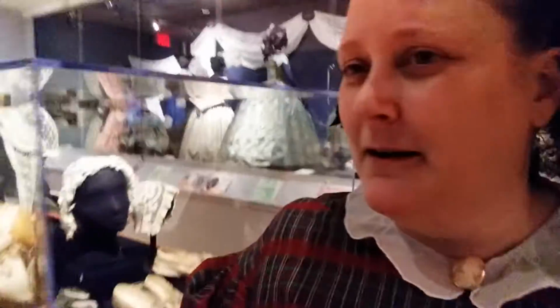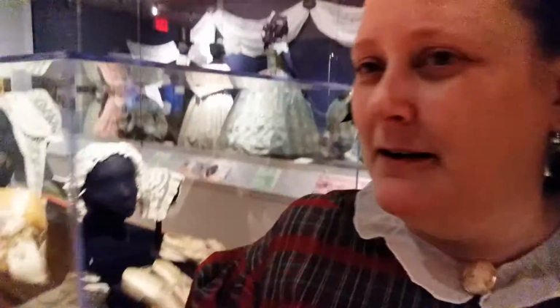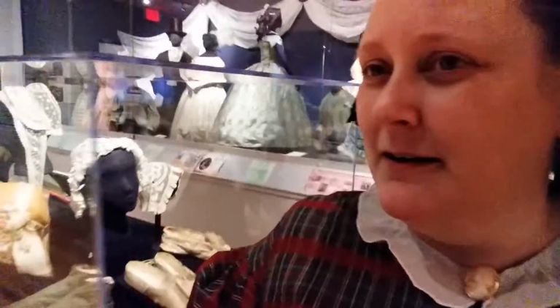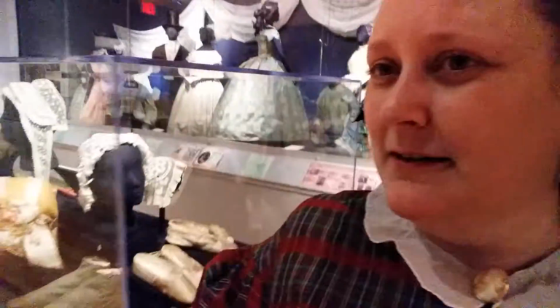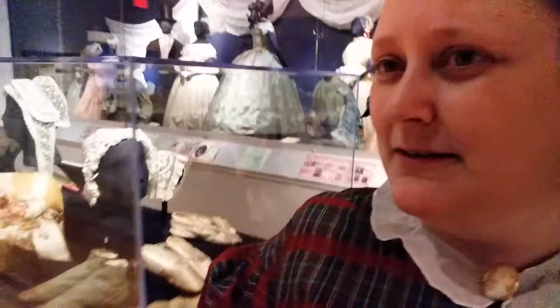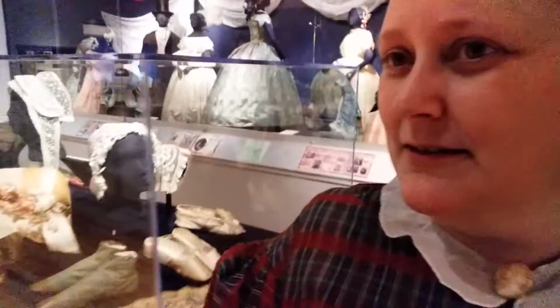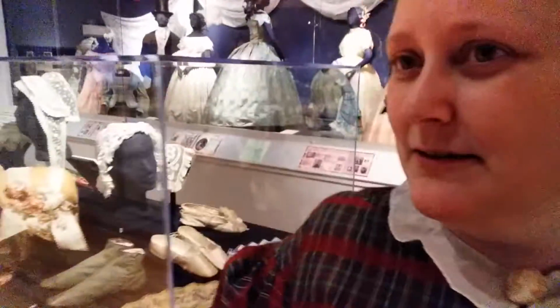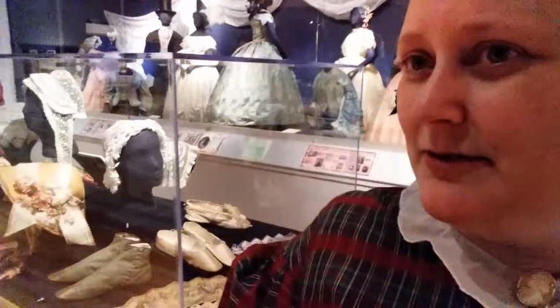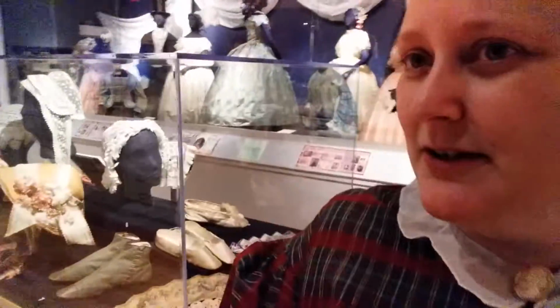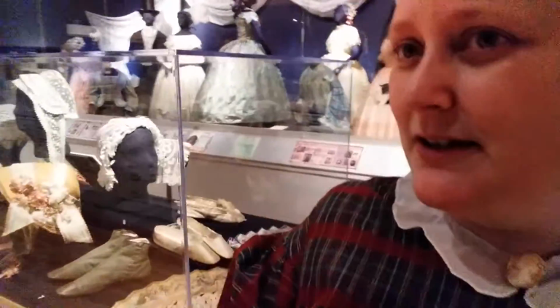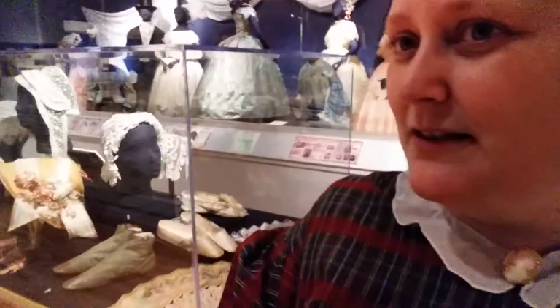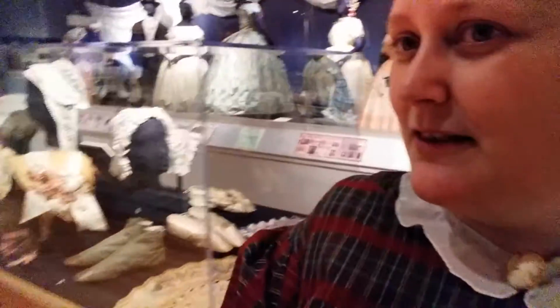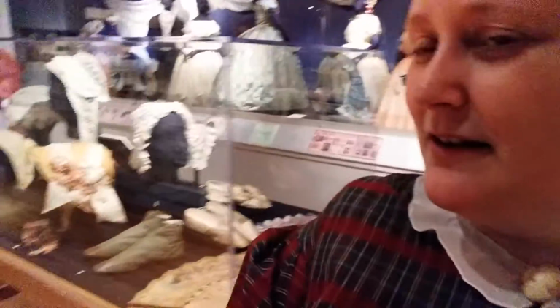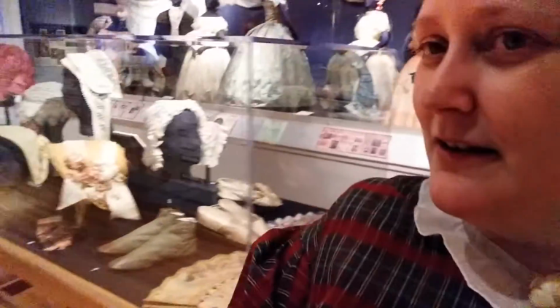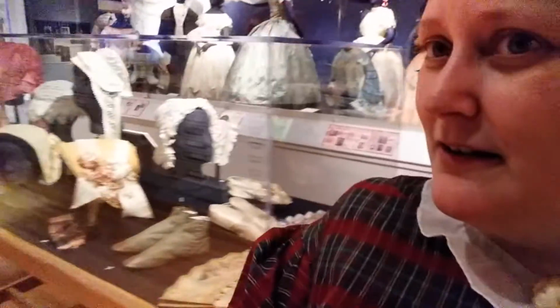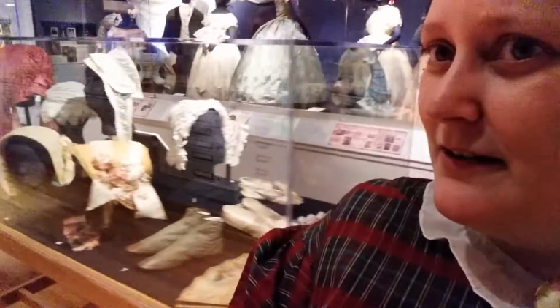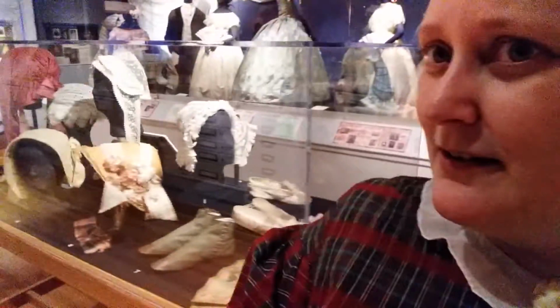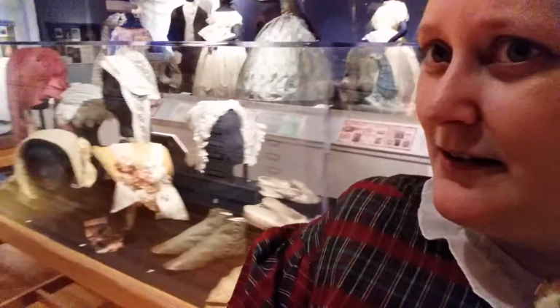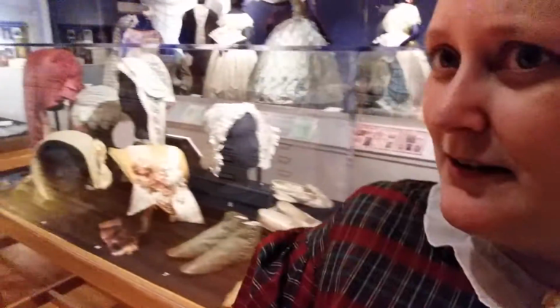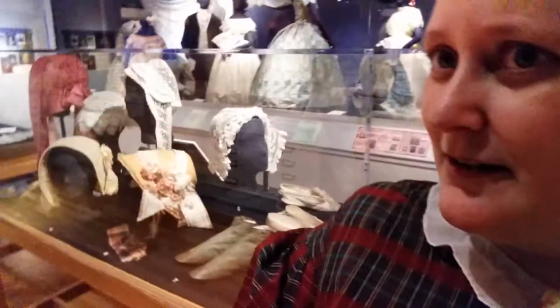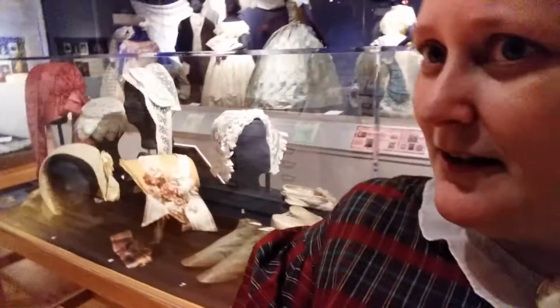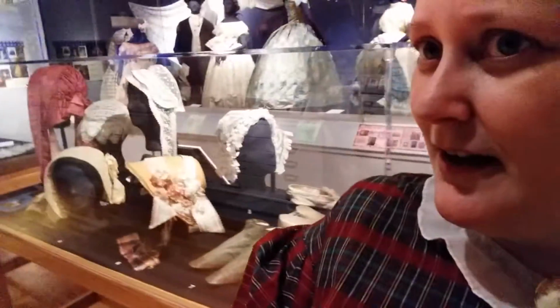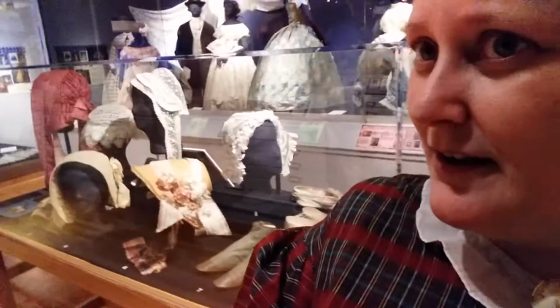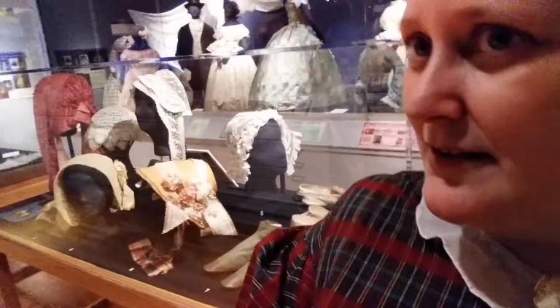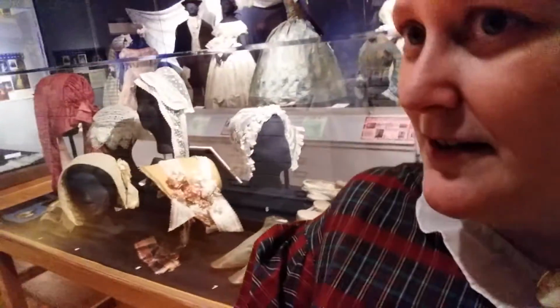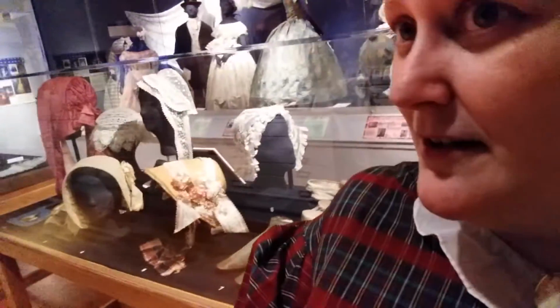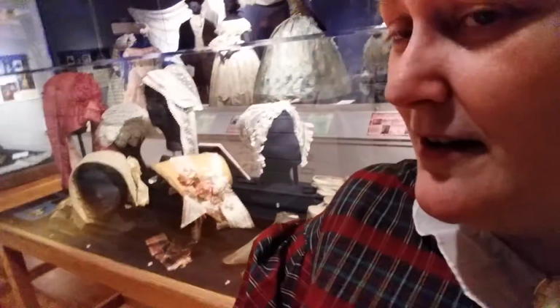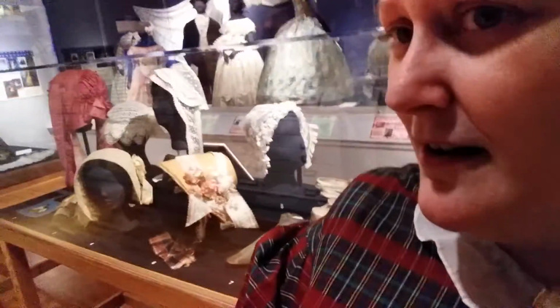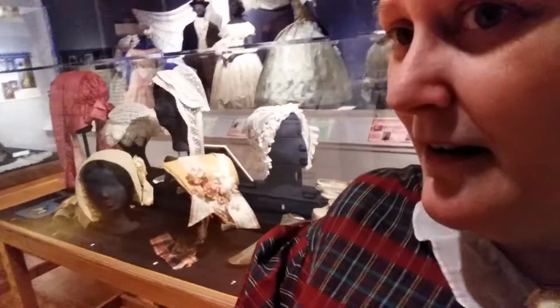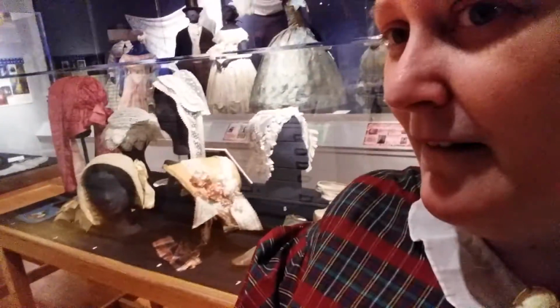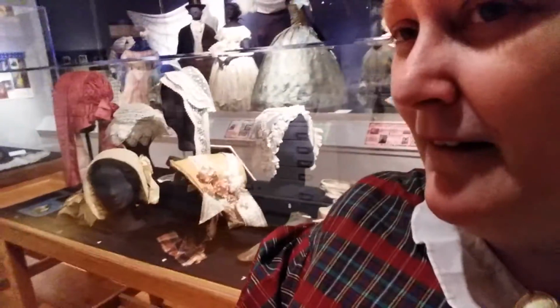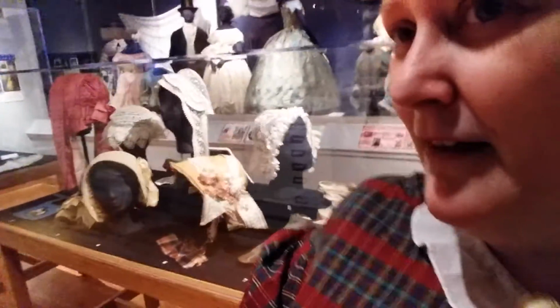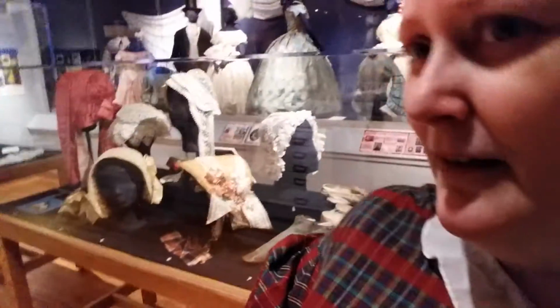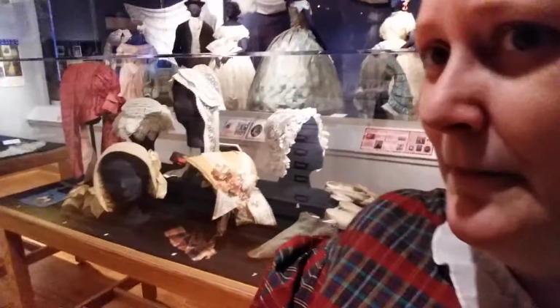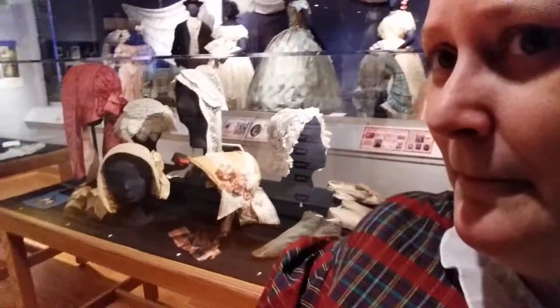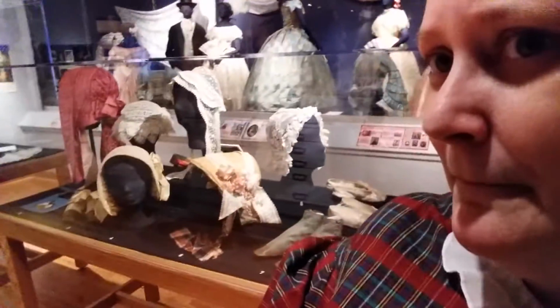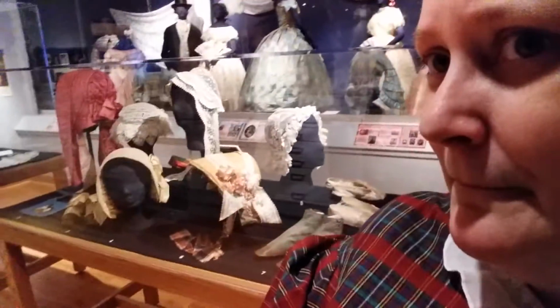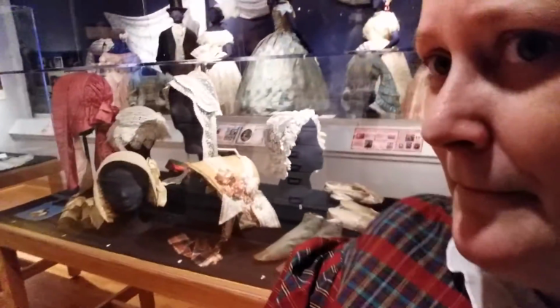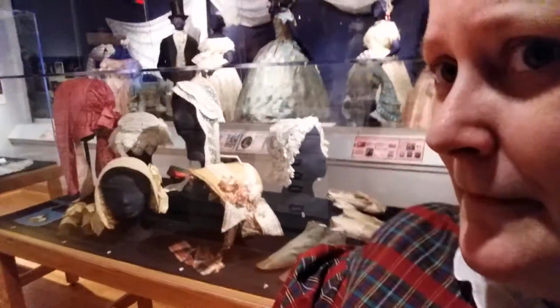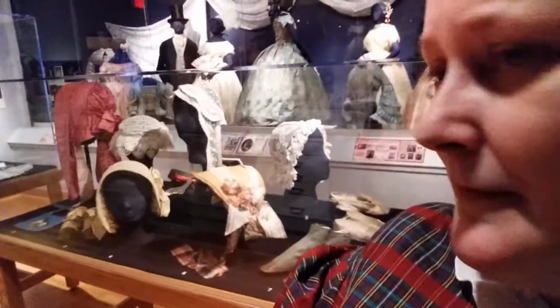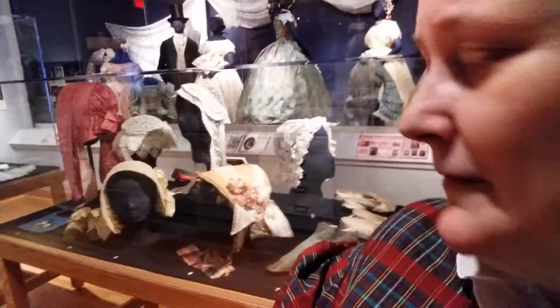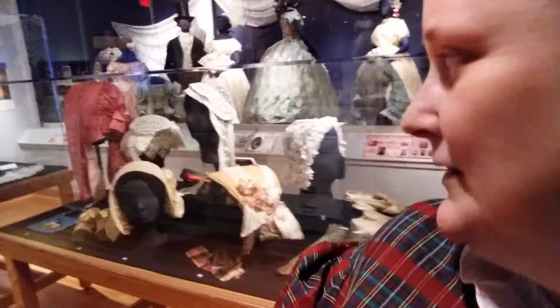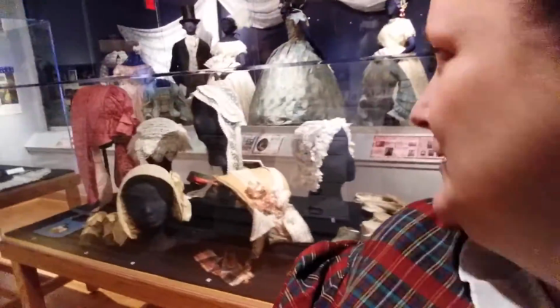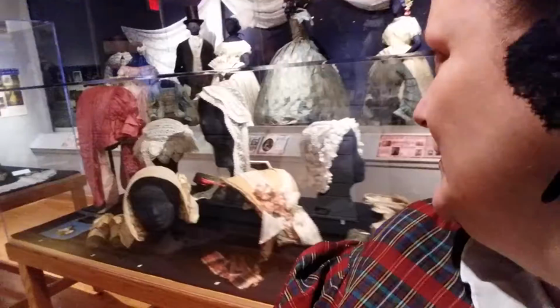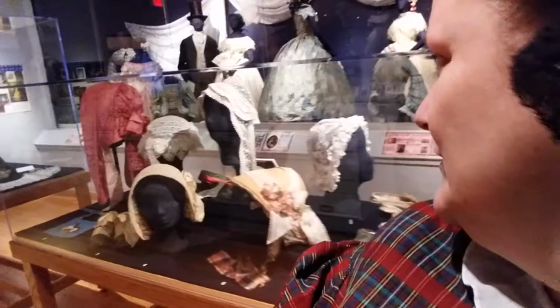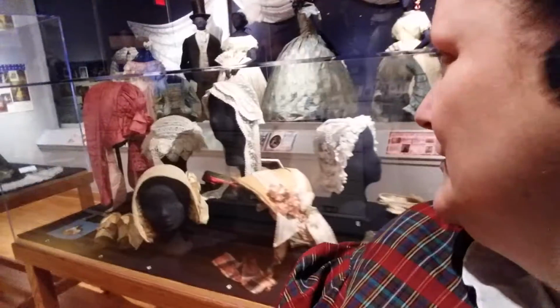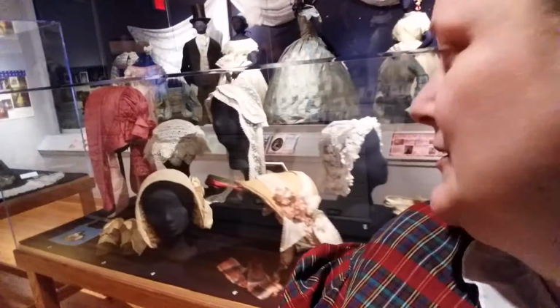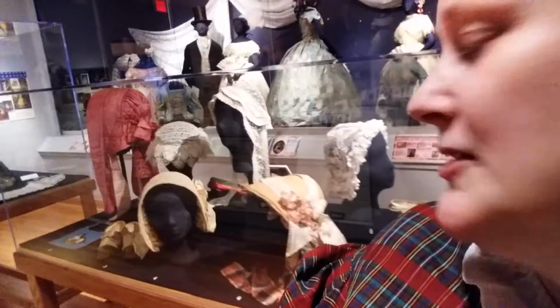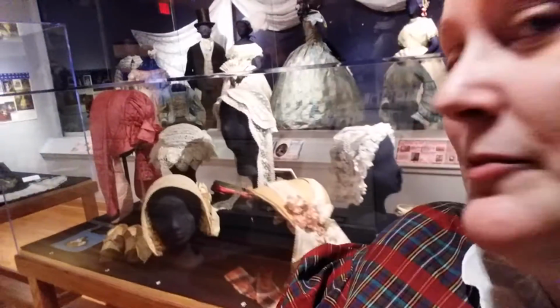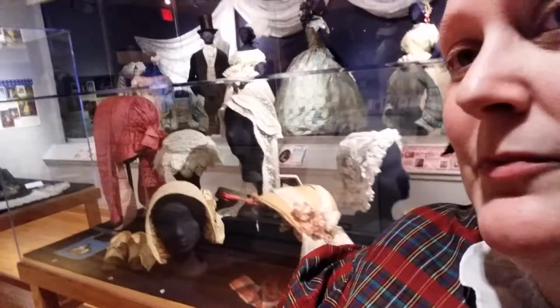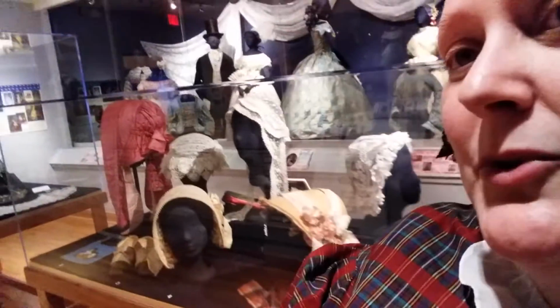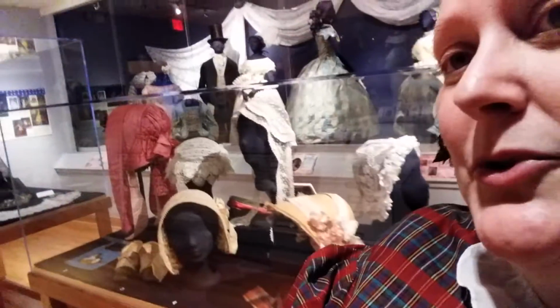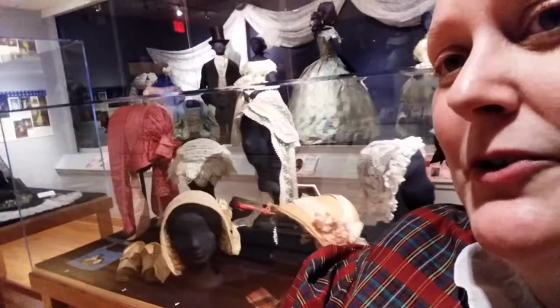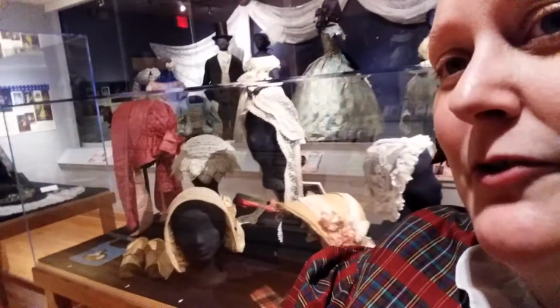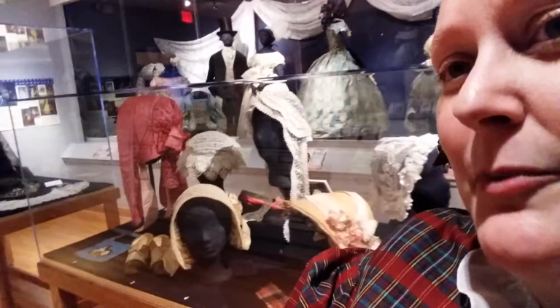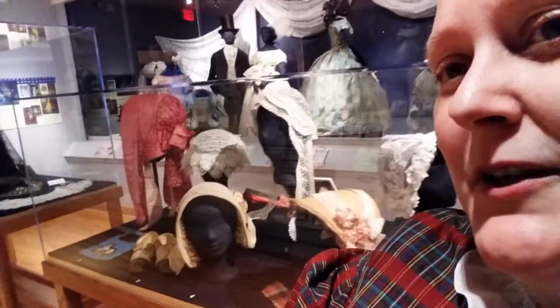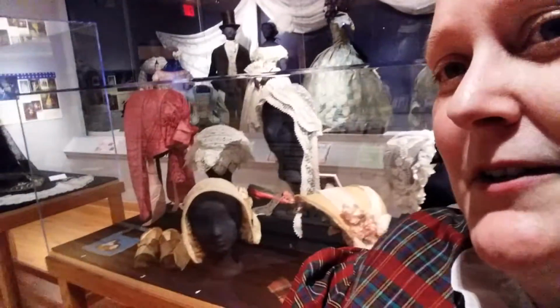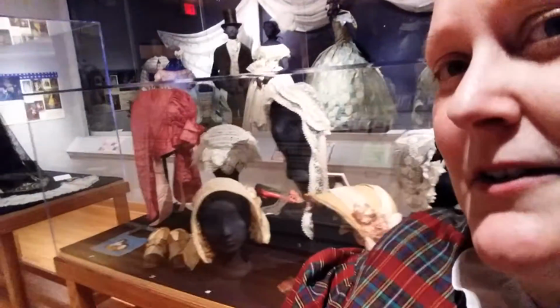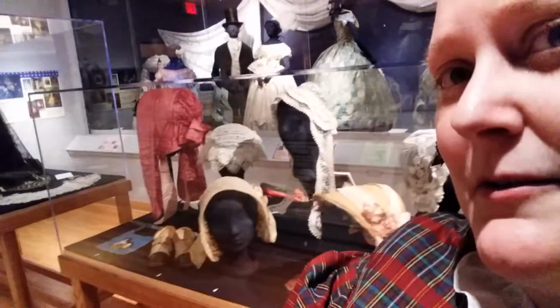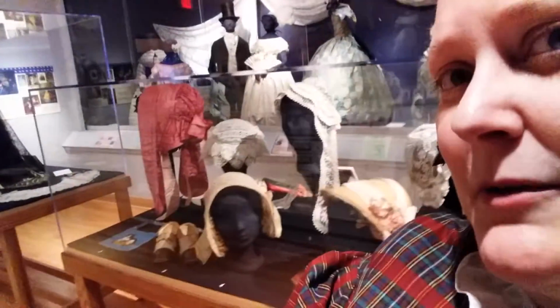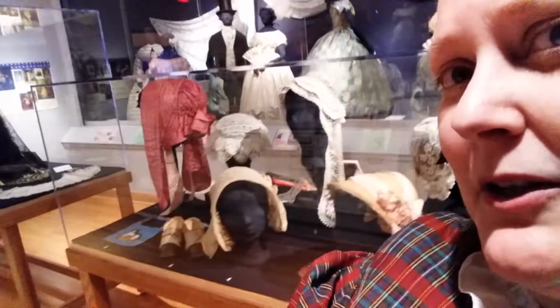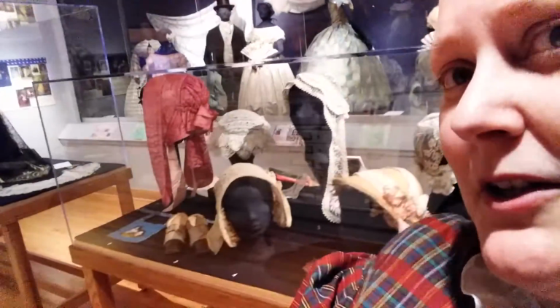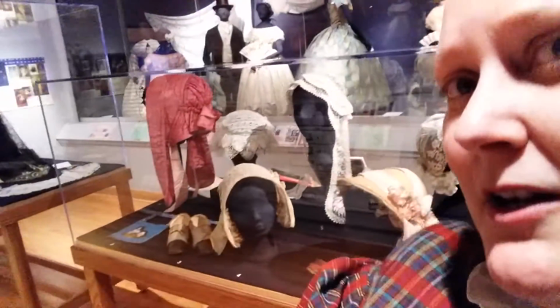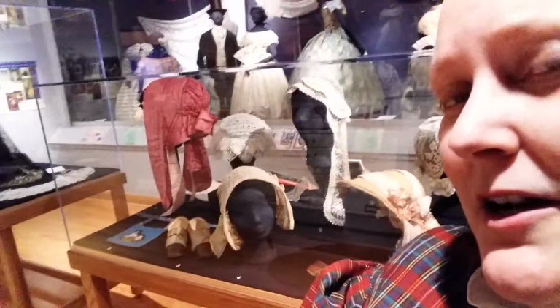Let's see if we can get the case here. Some beautiful pieces of millinery.